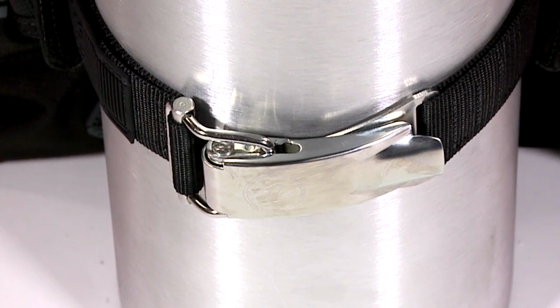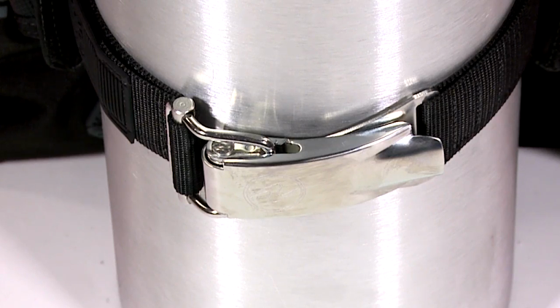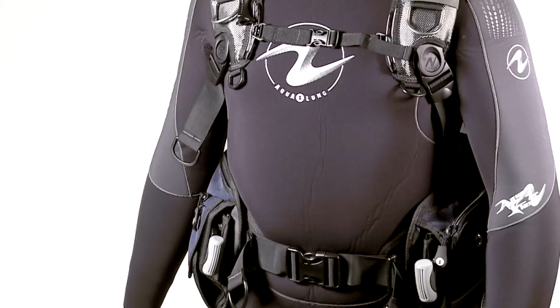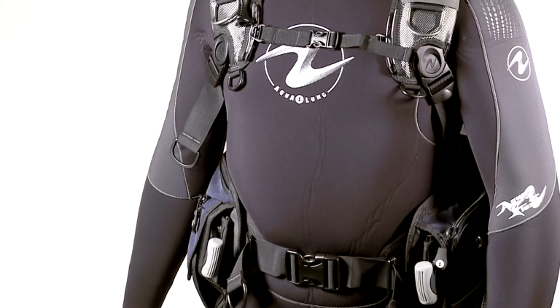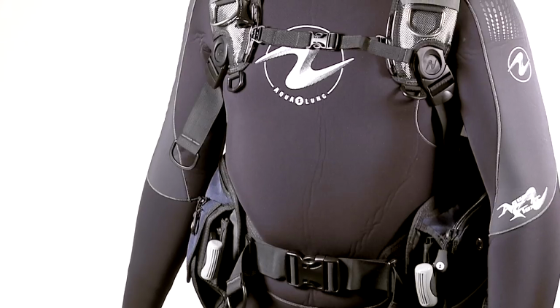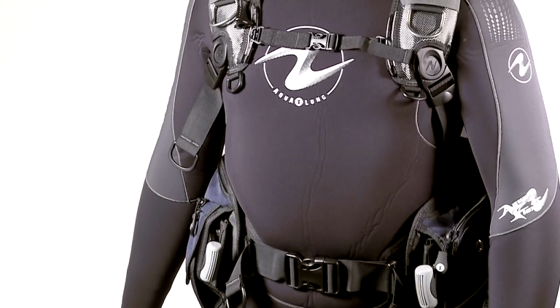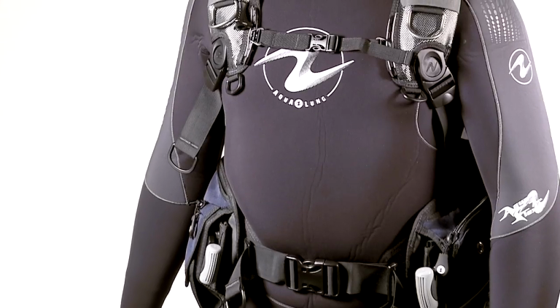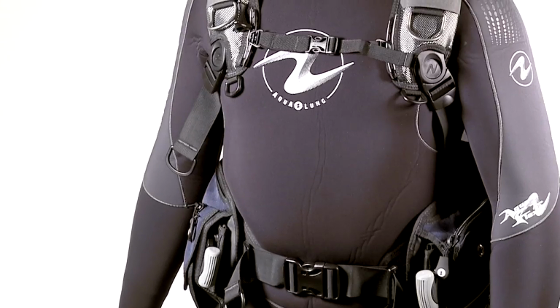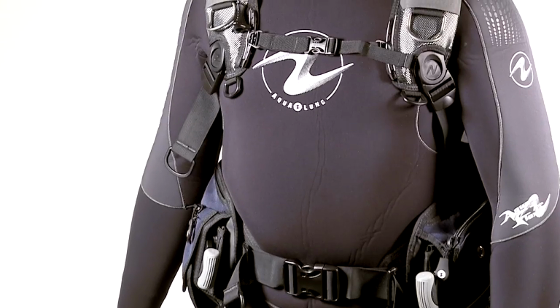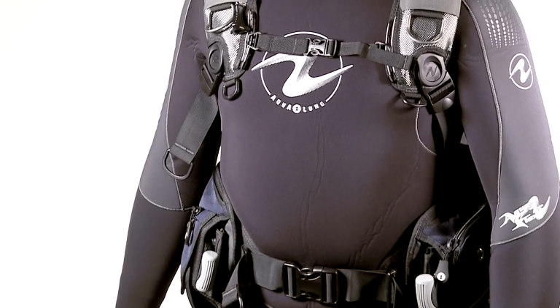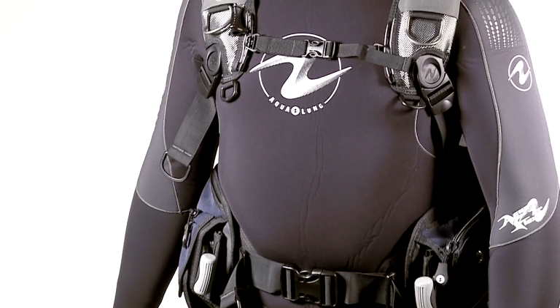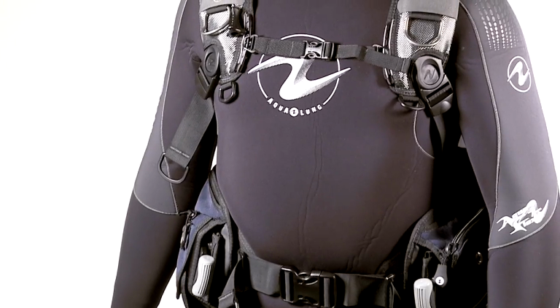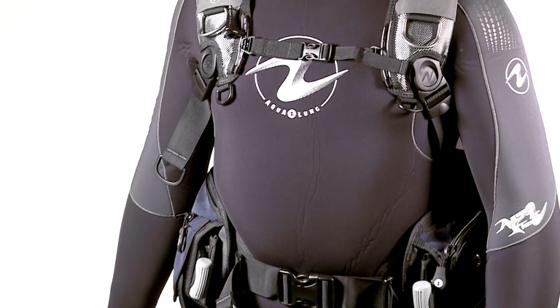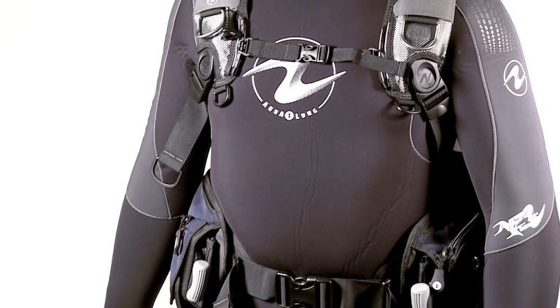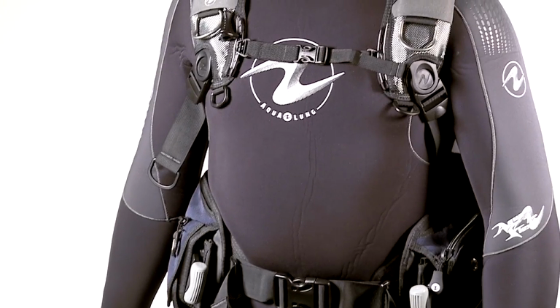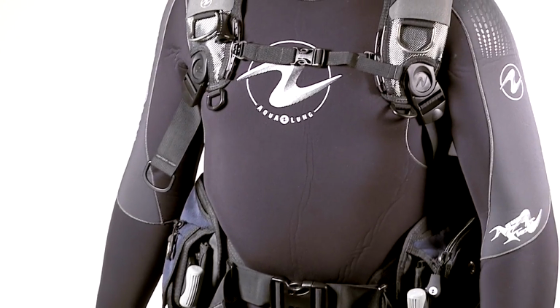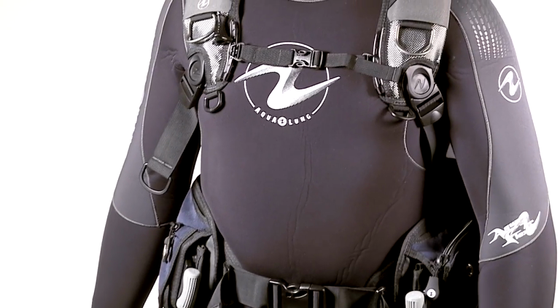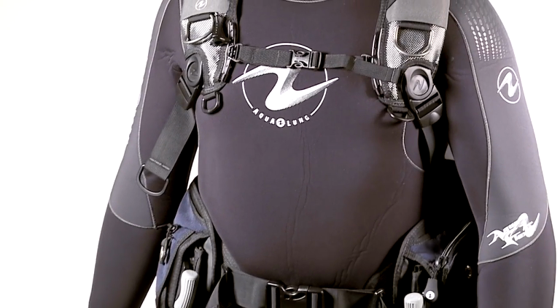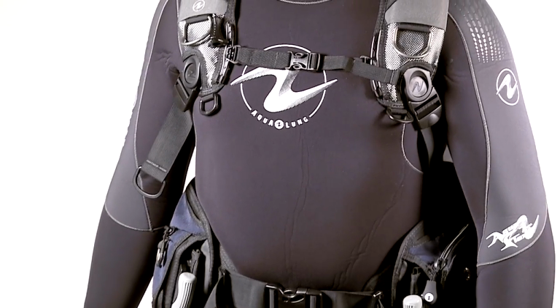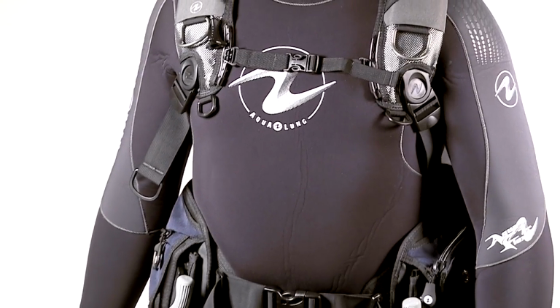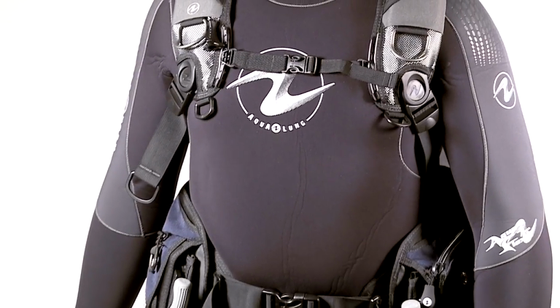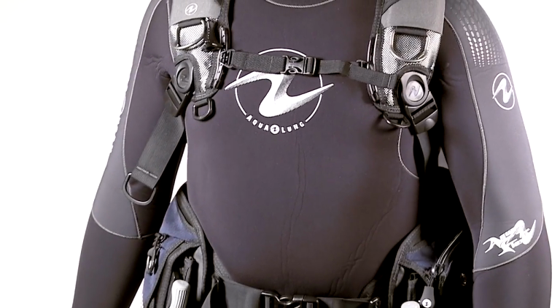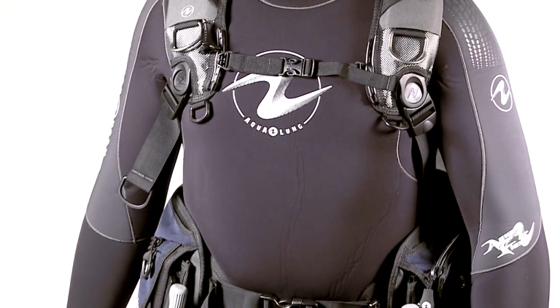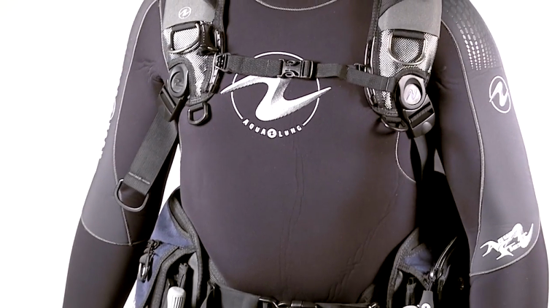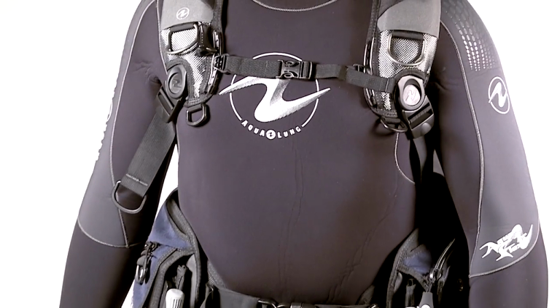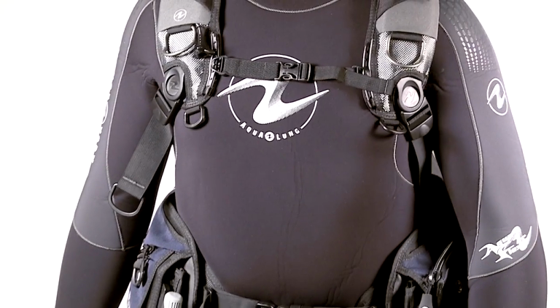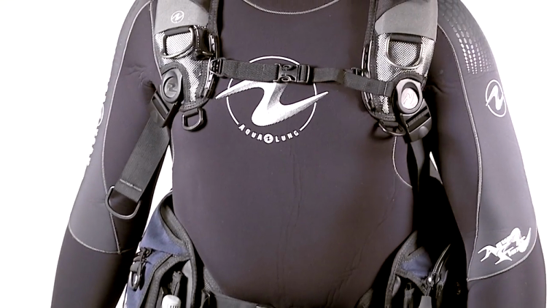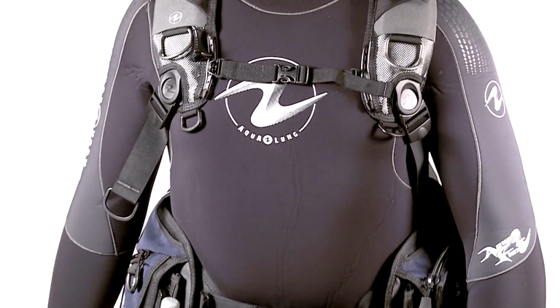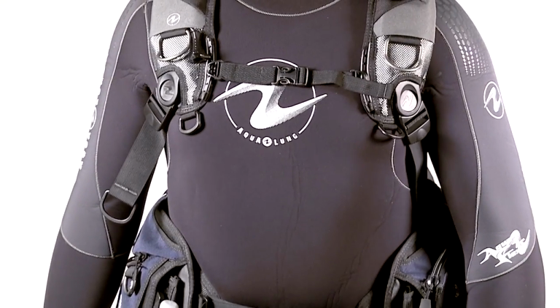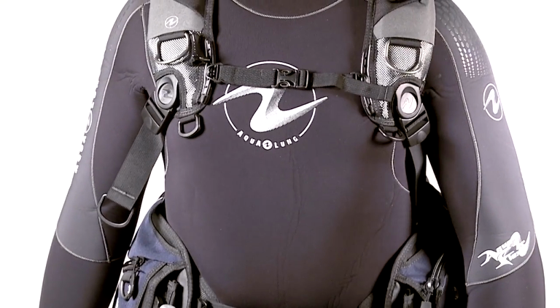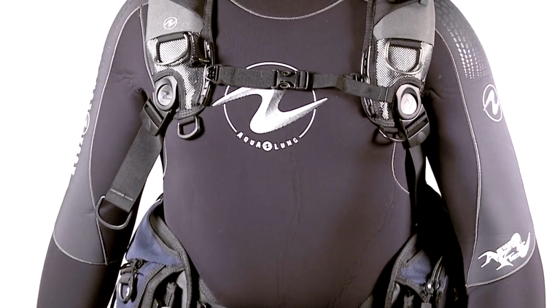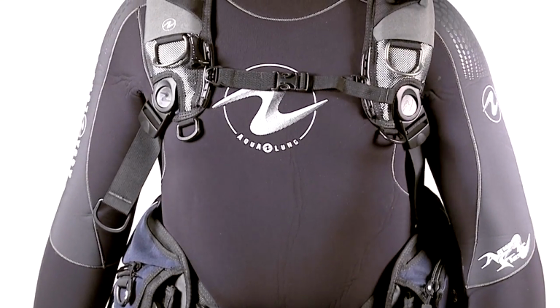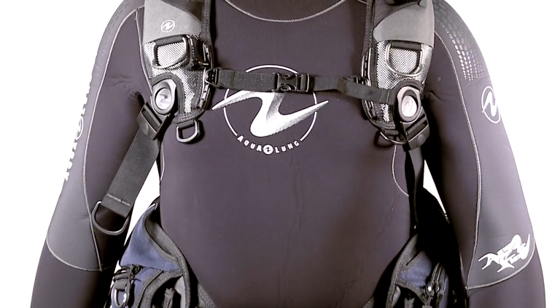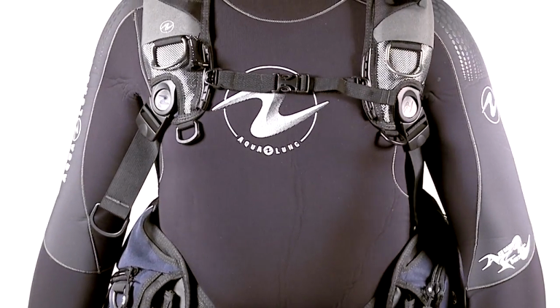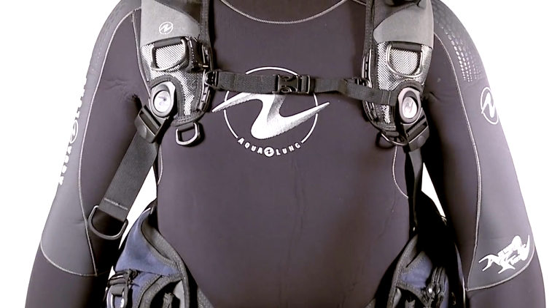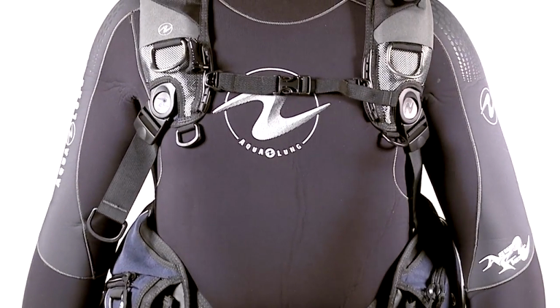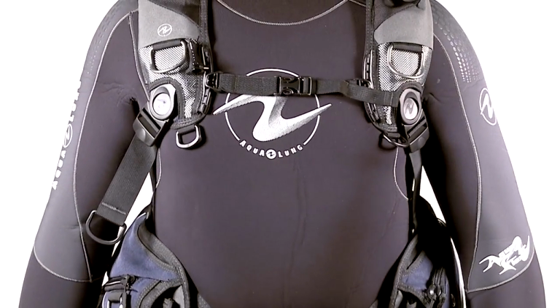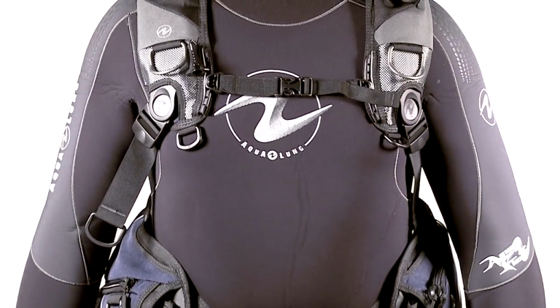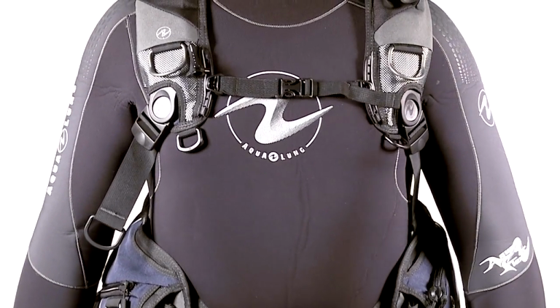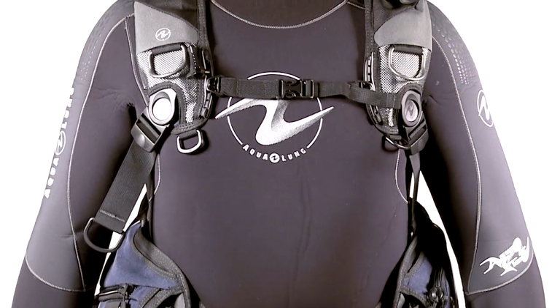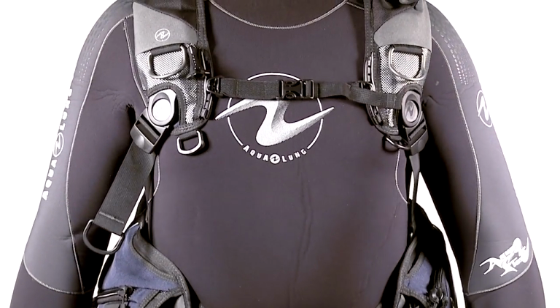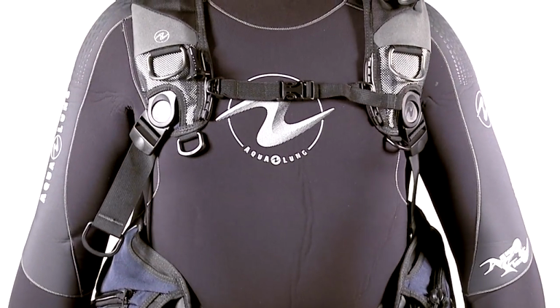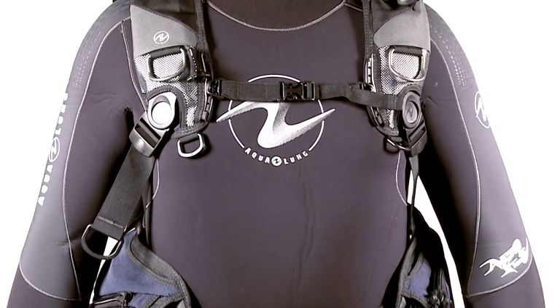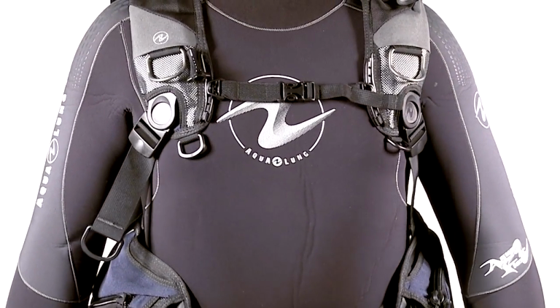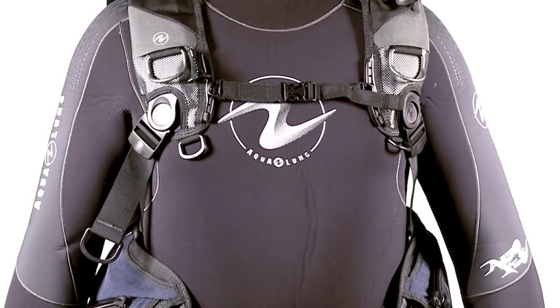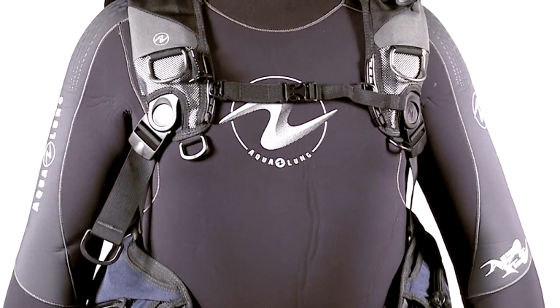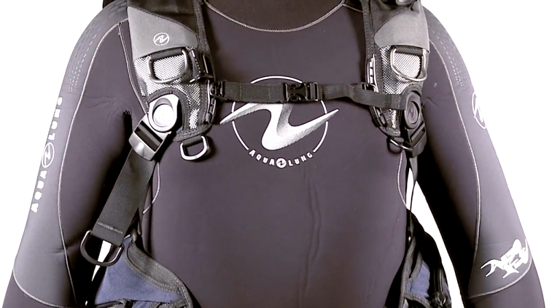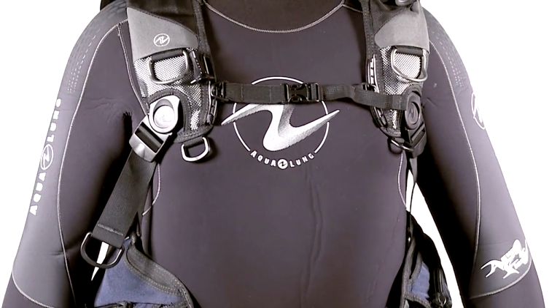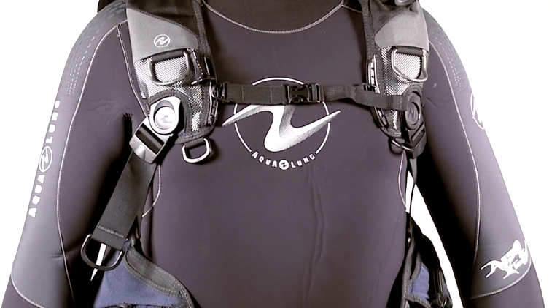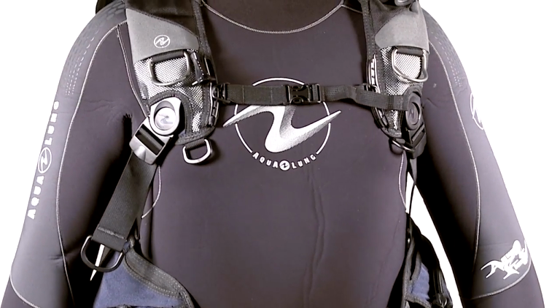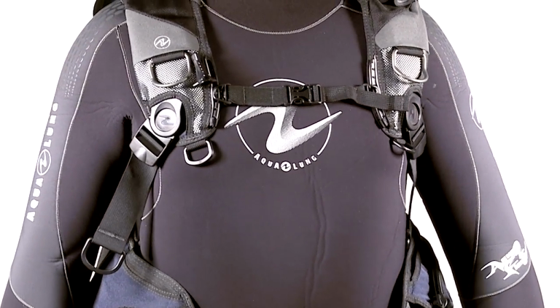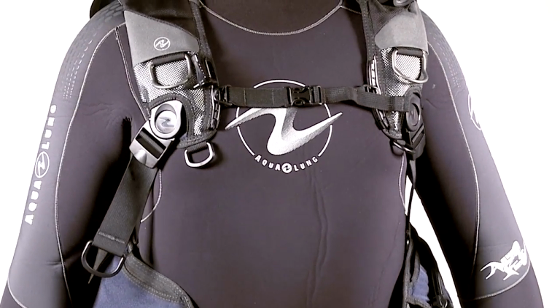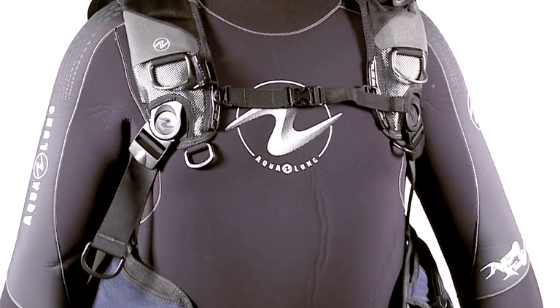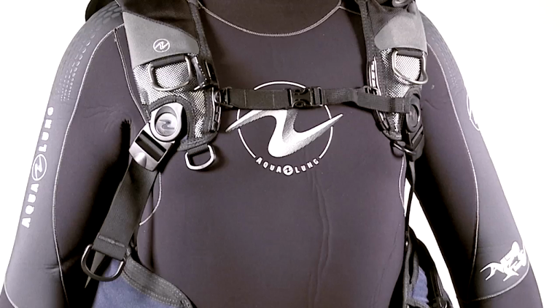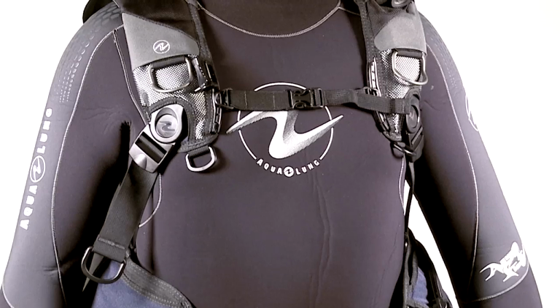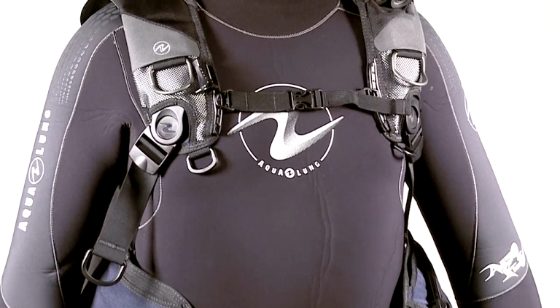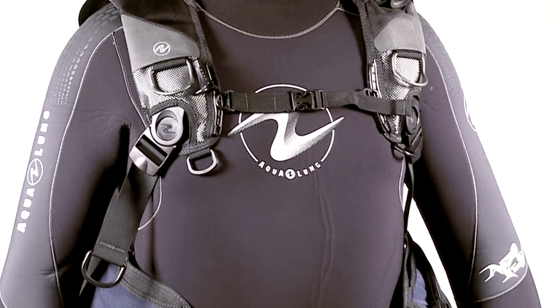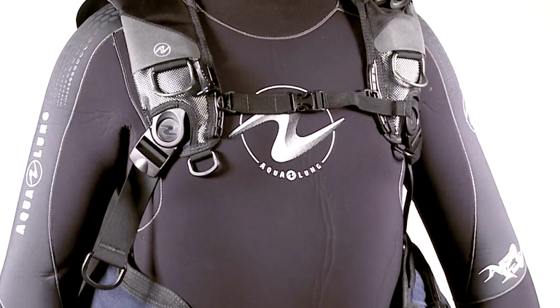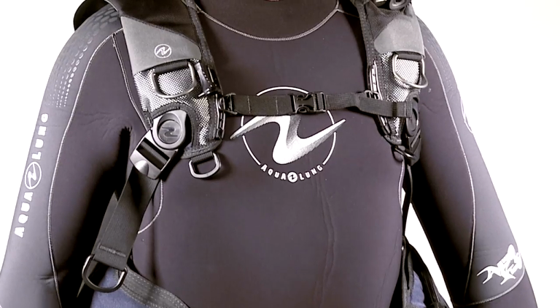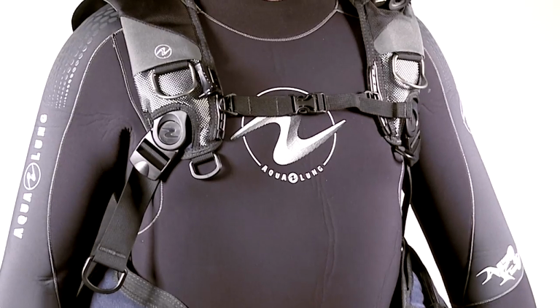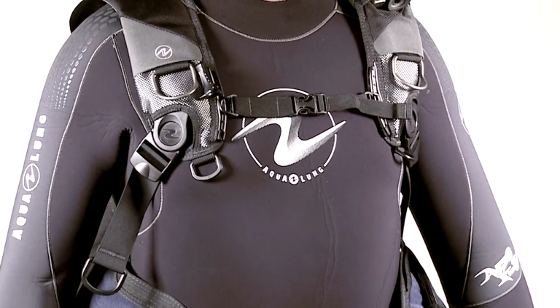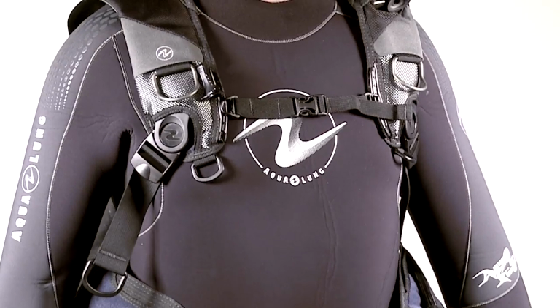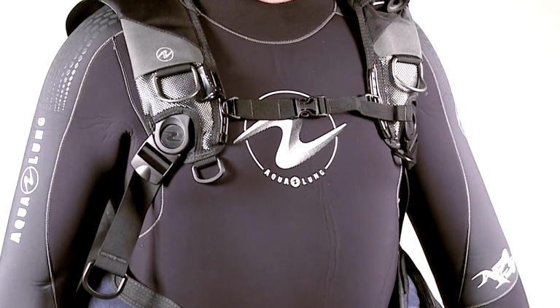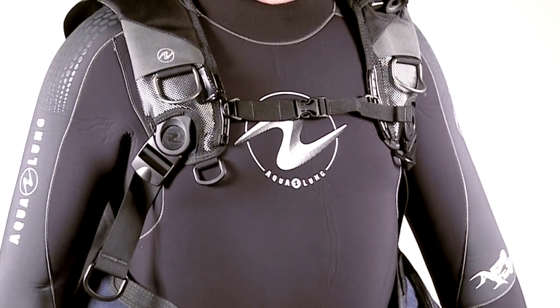The bottom line? The Axiom i3 delivers in-water stability with creature comforts every diver will love.